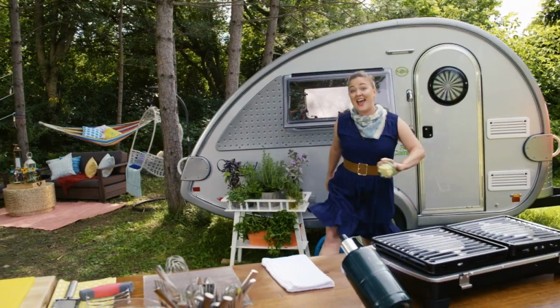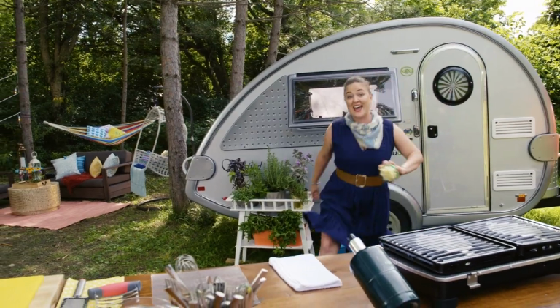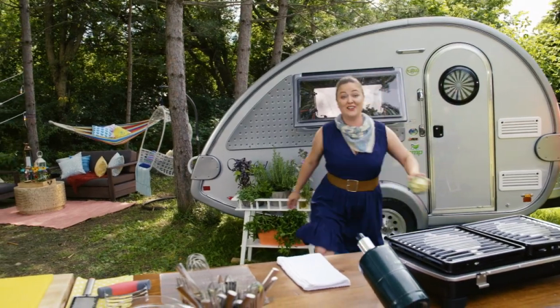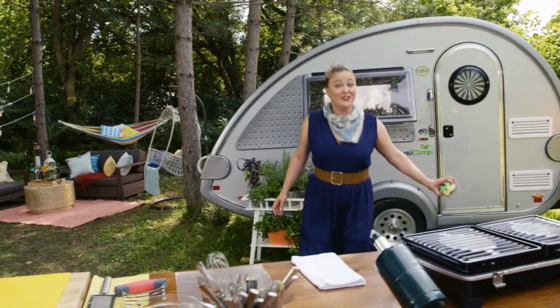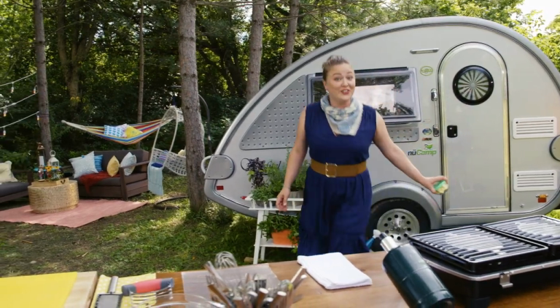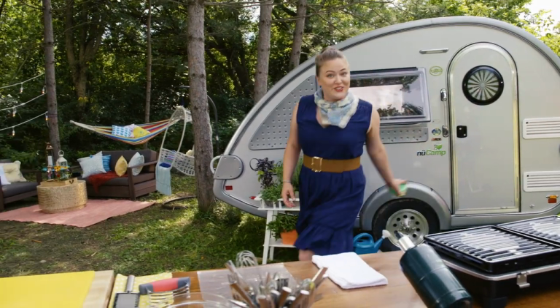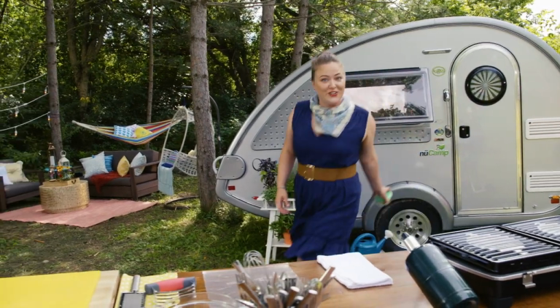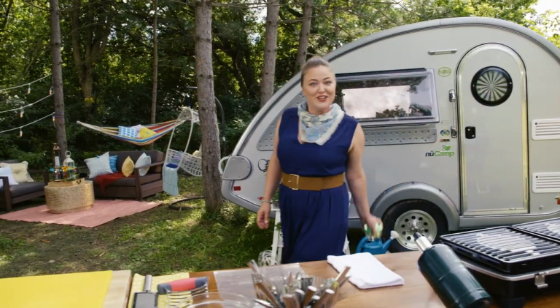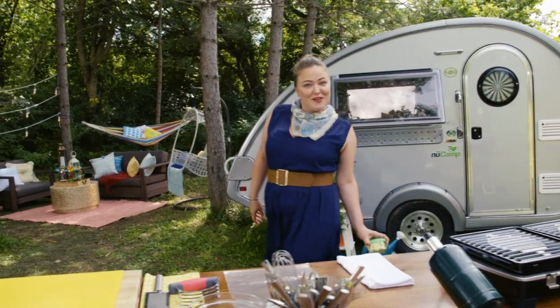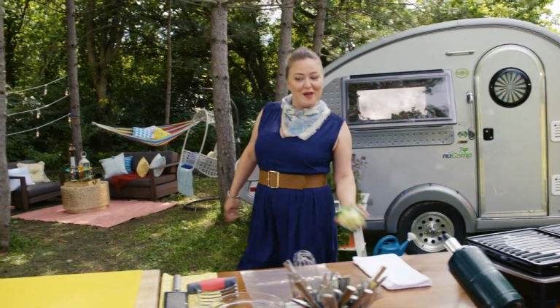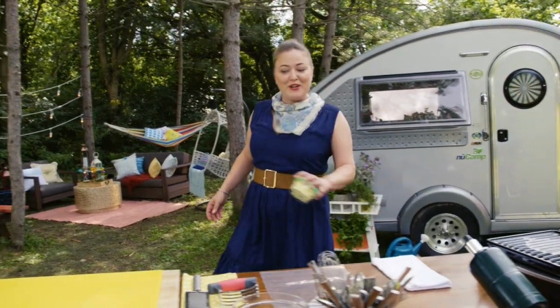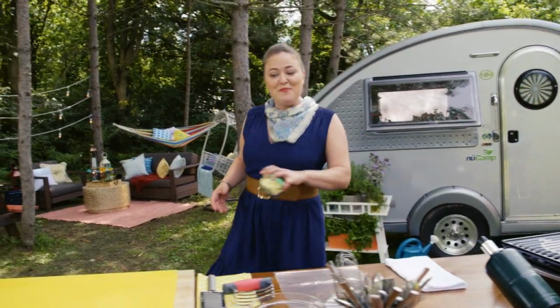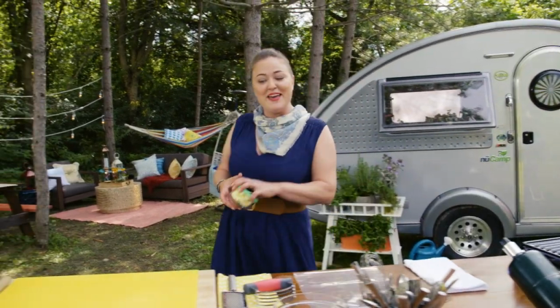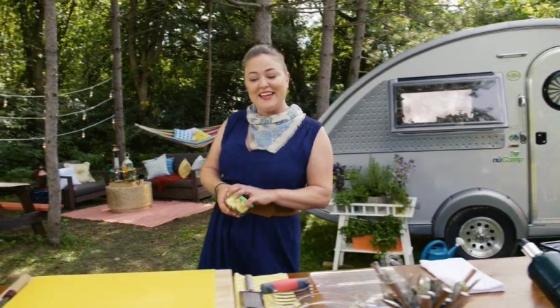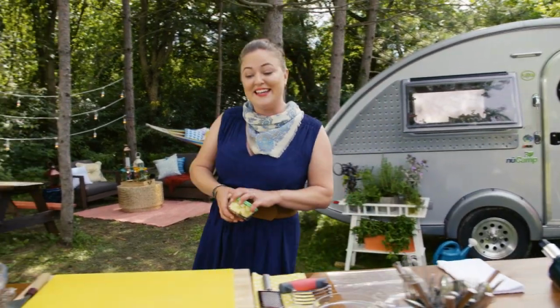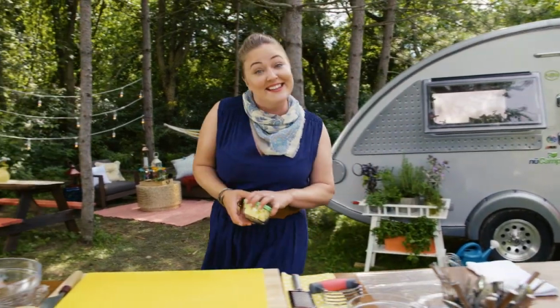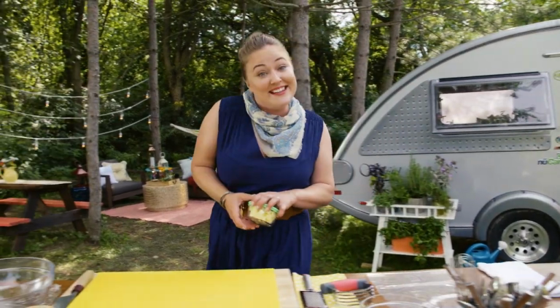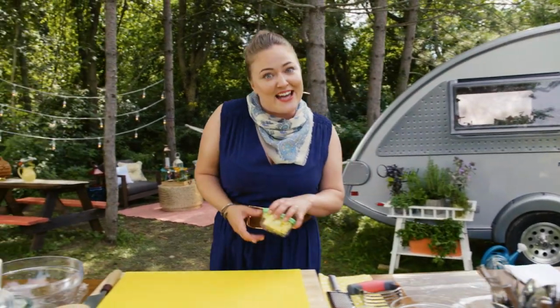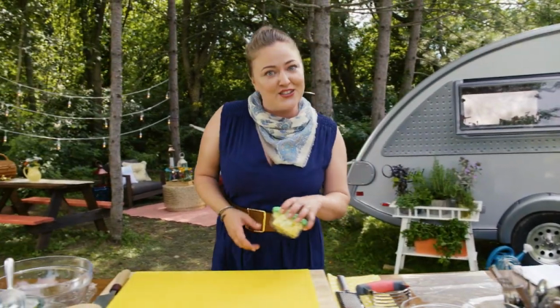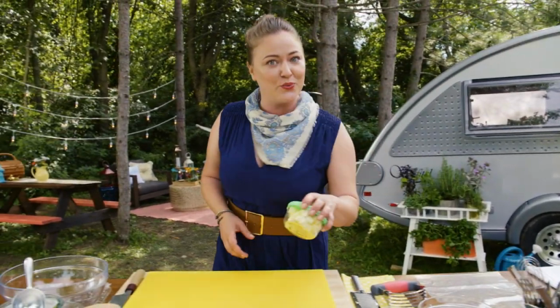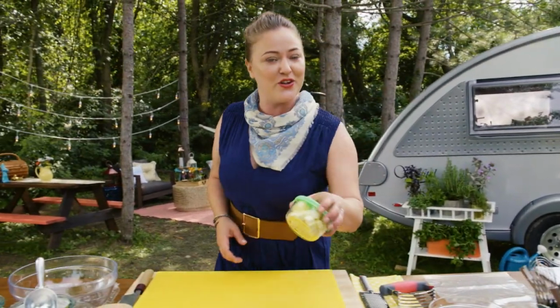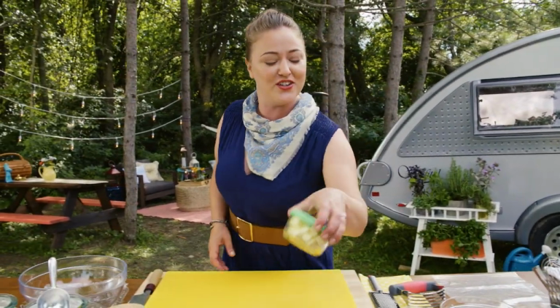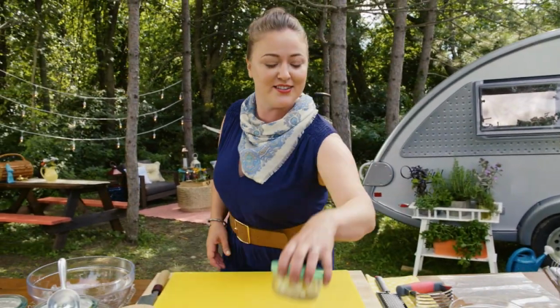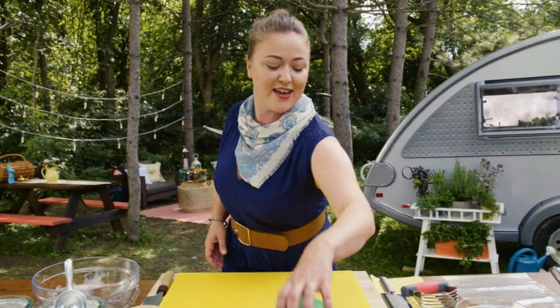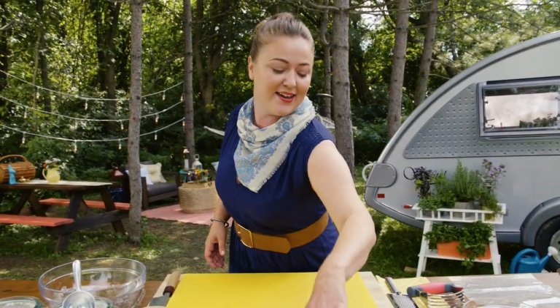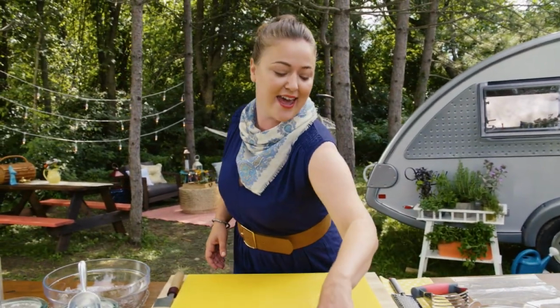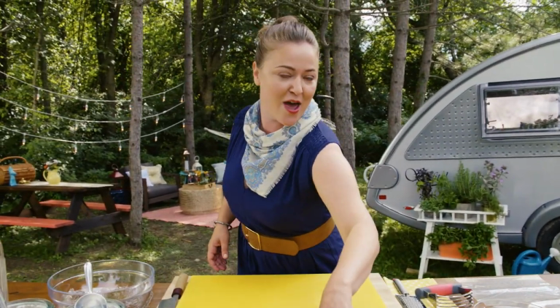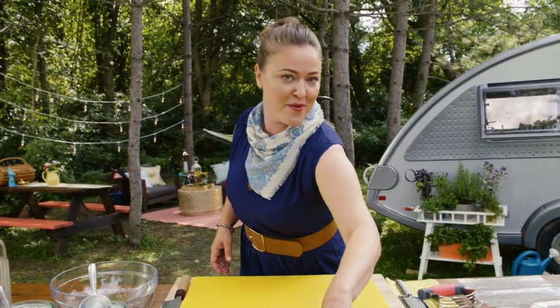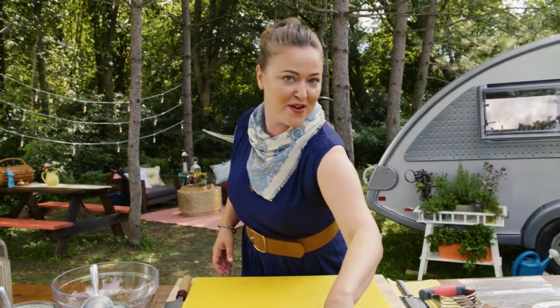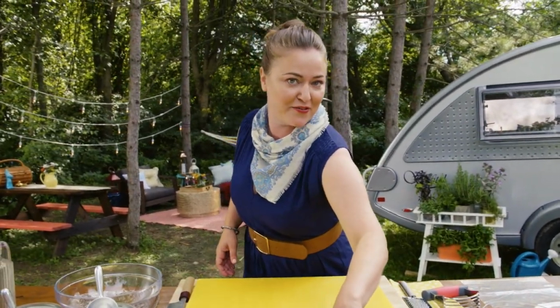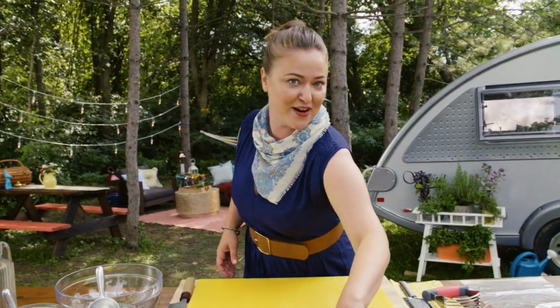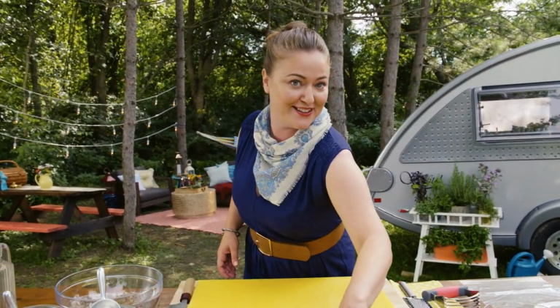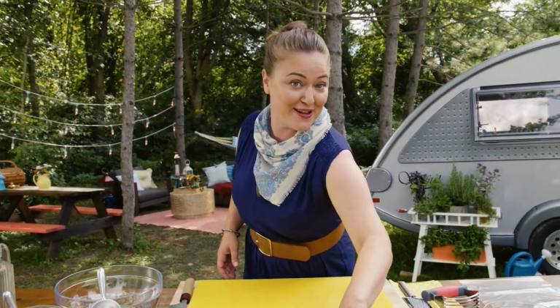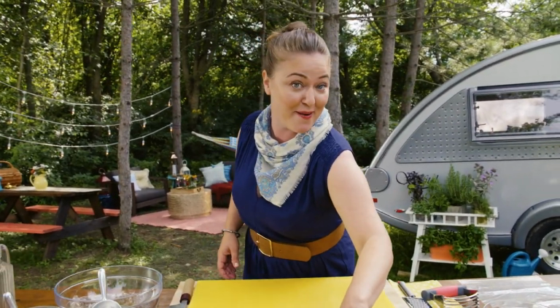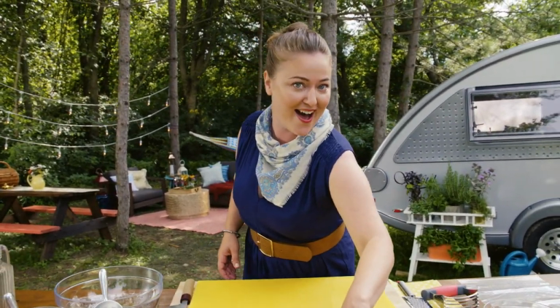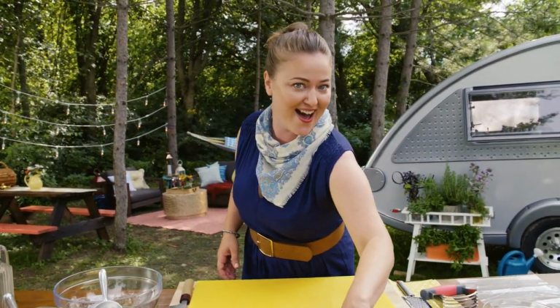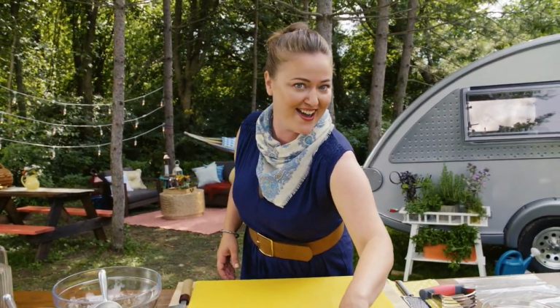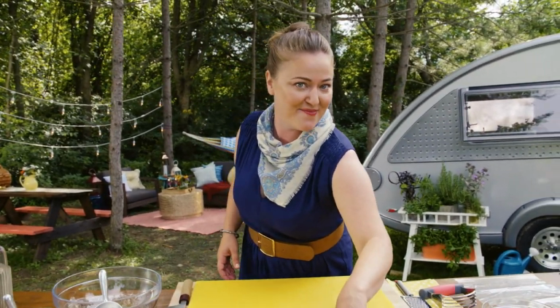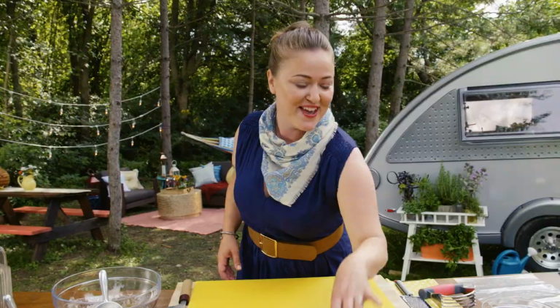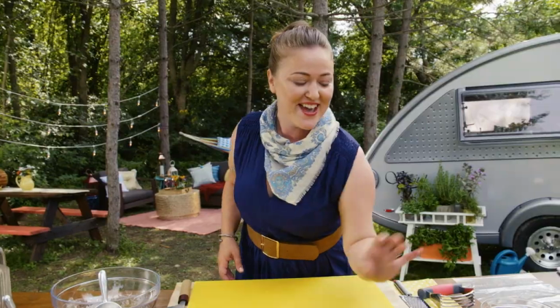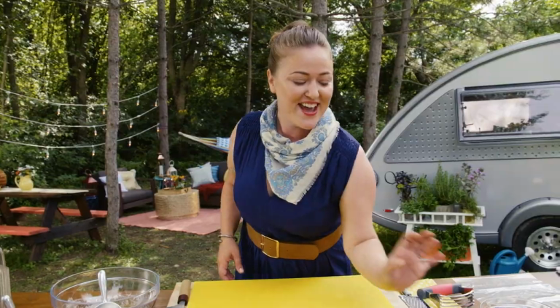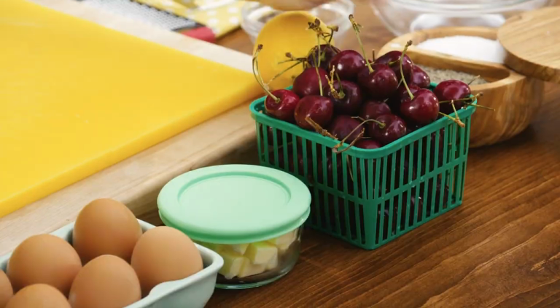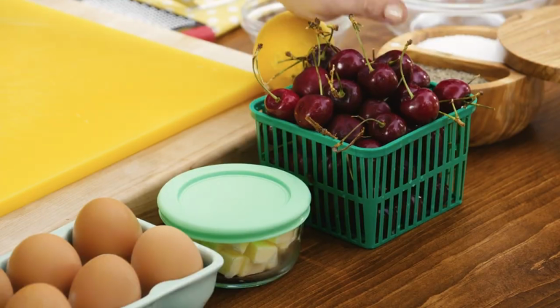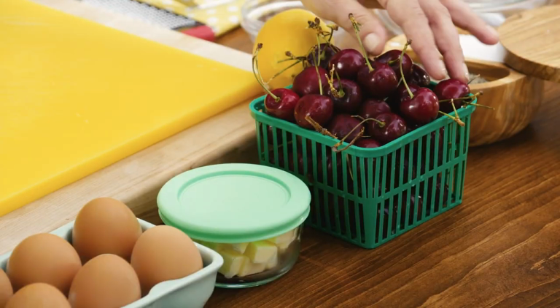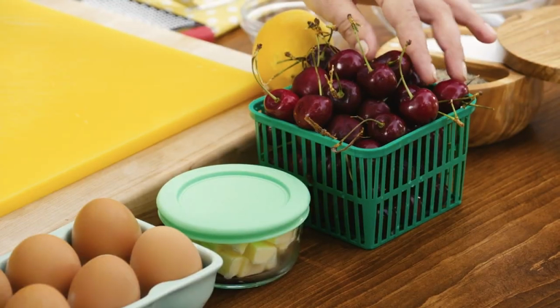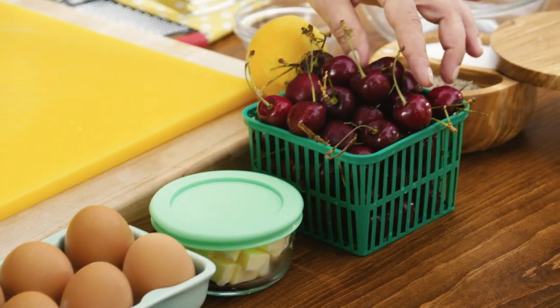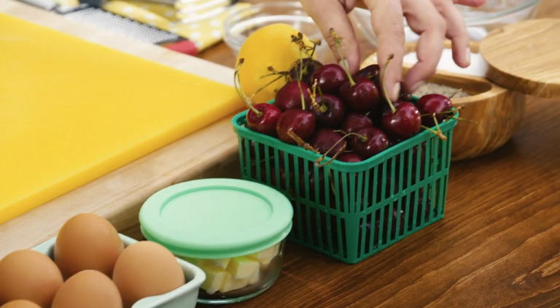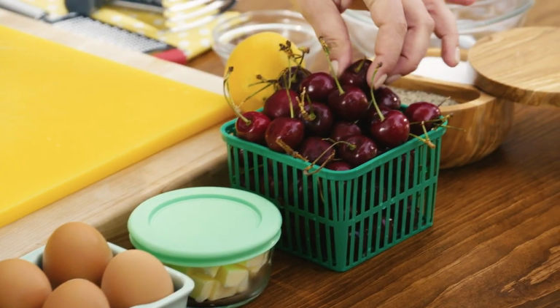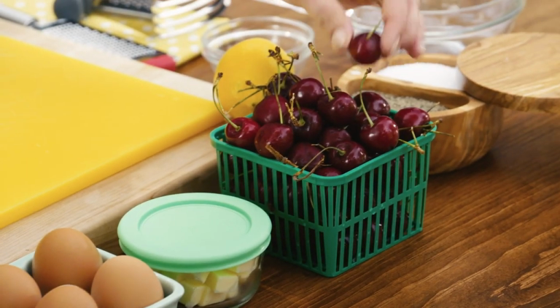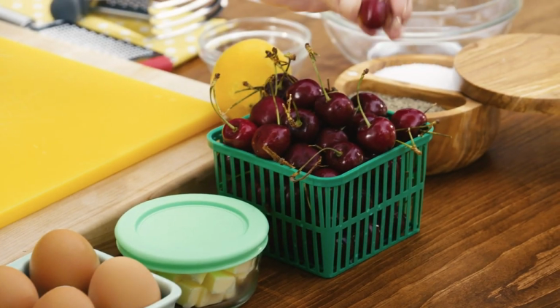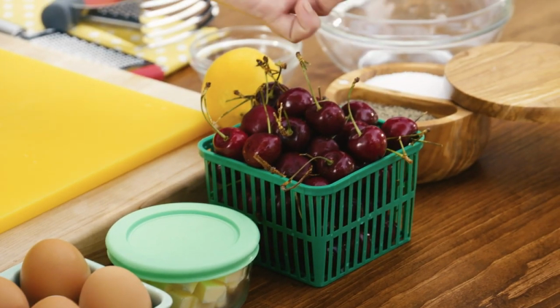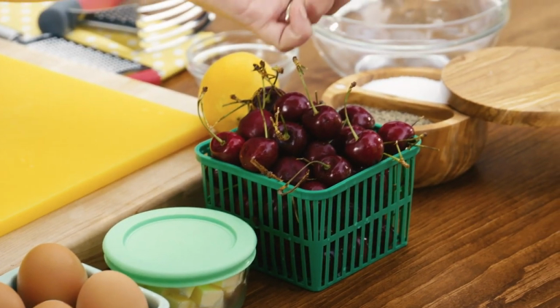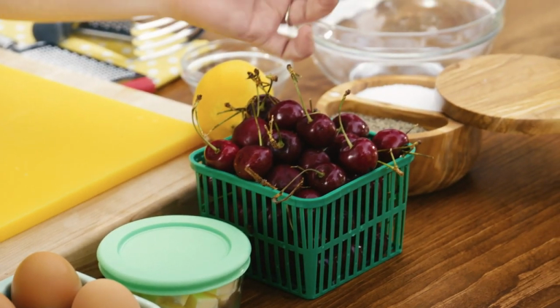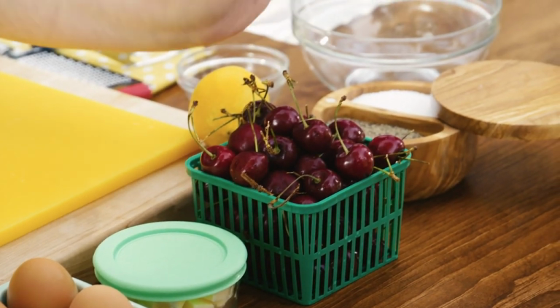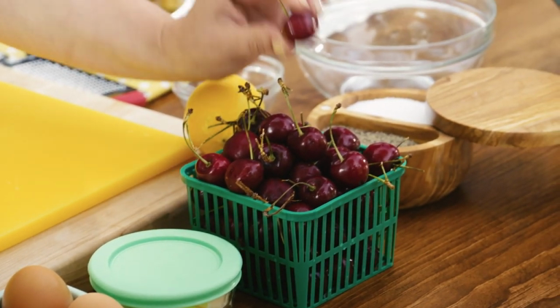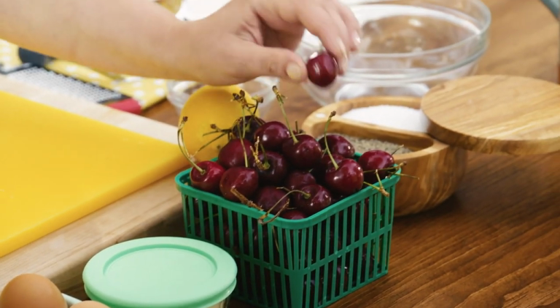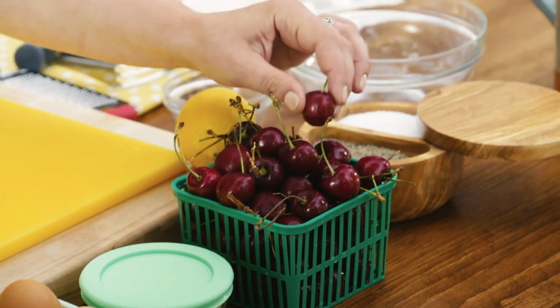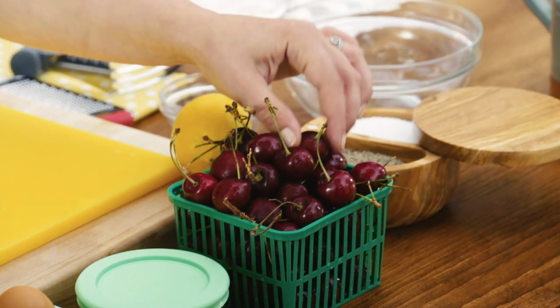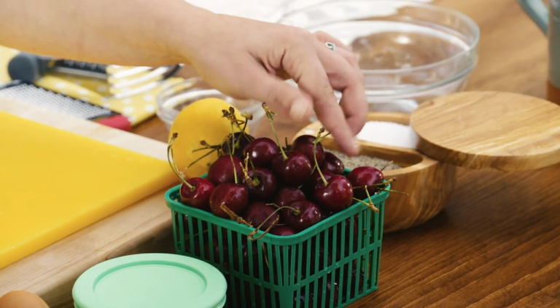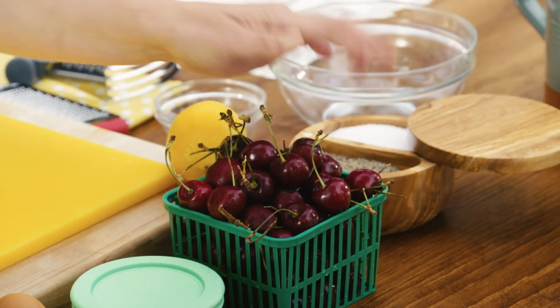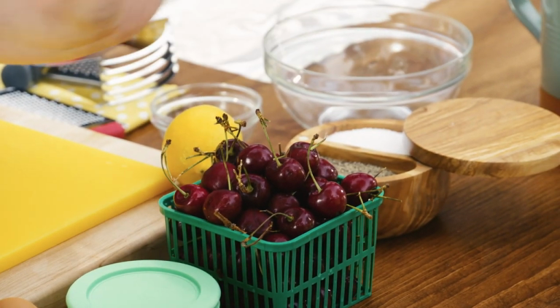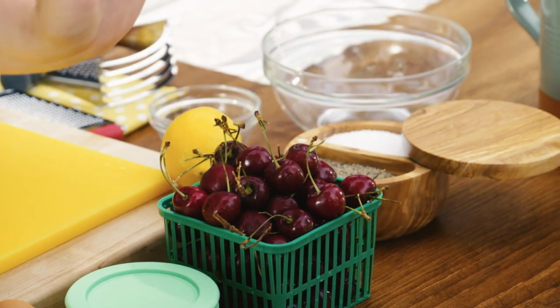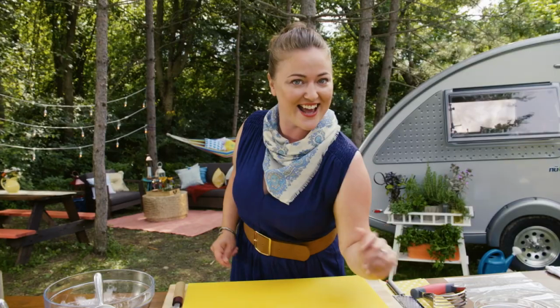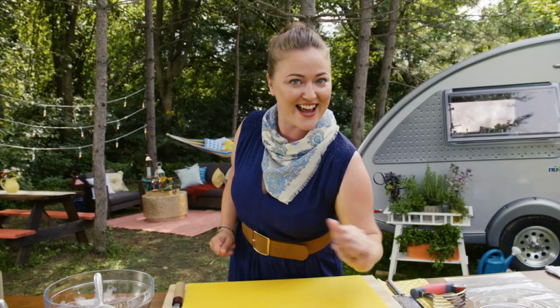And for dessert, I'm going to make a galette, which is a camping-friendly pie. And it's going to feature the cherries that I got from the market today.